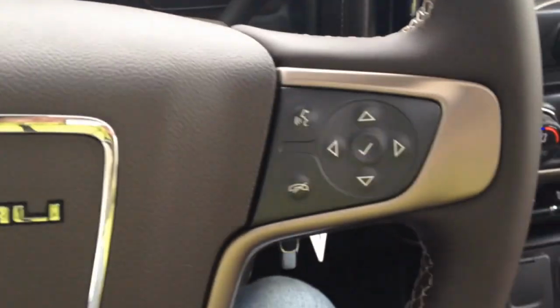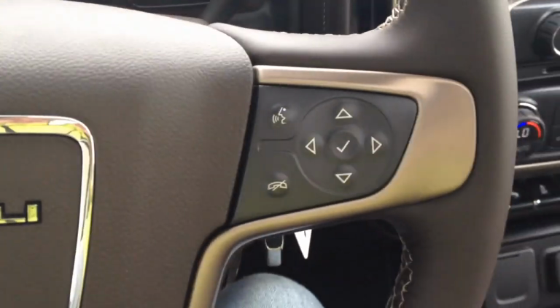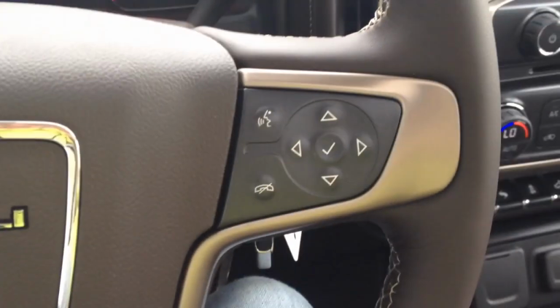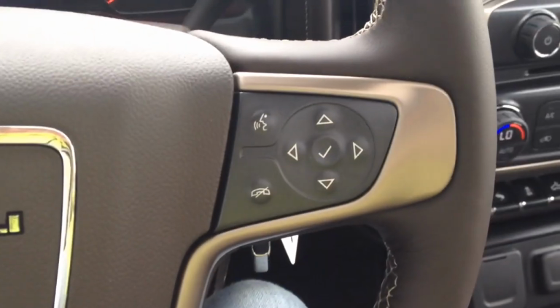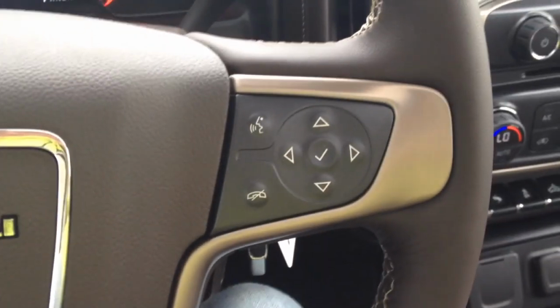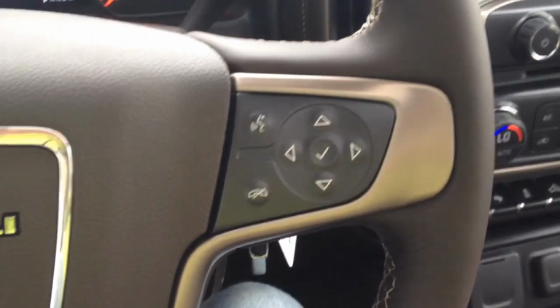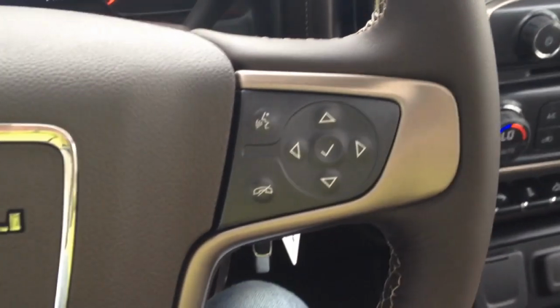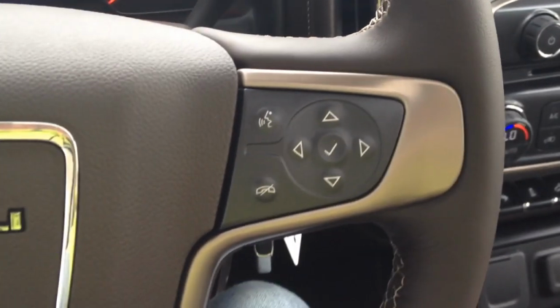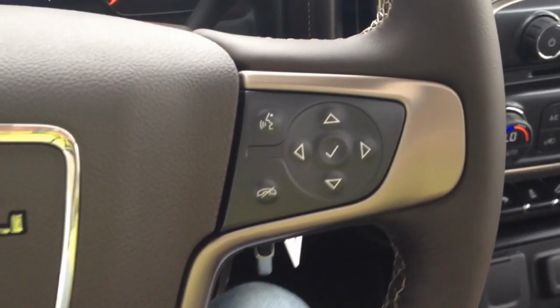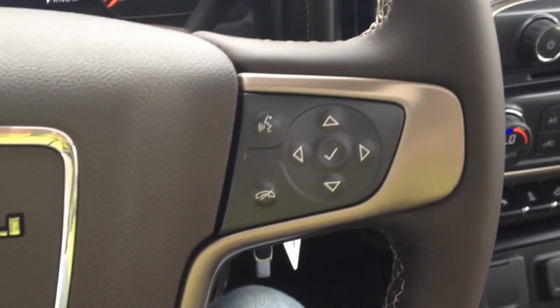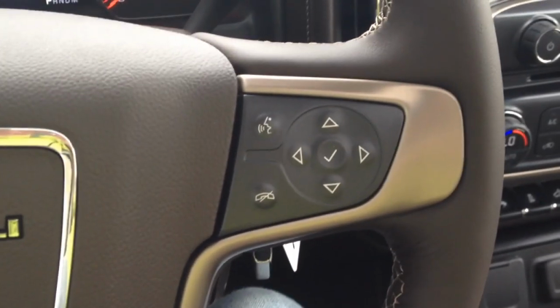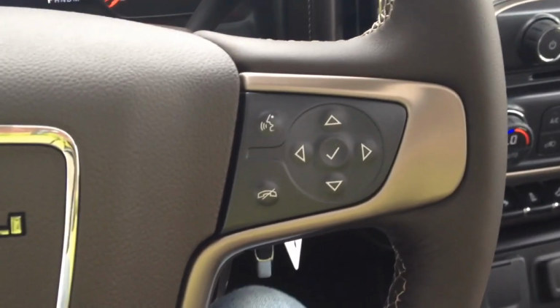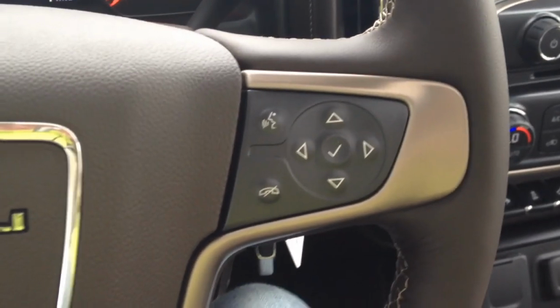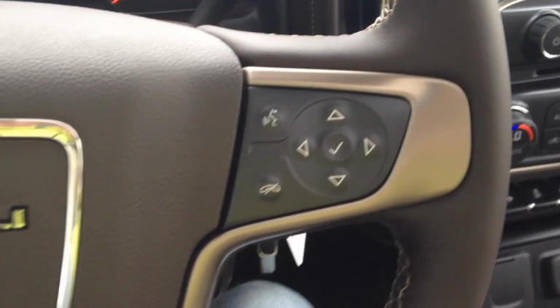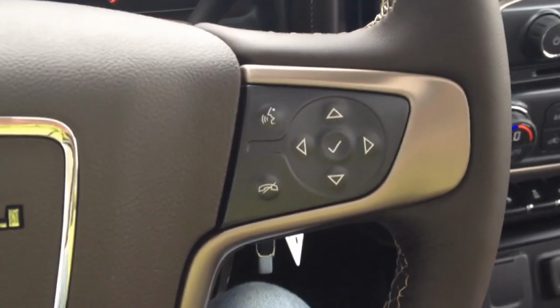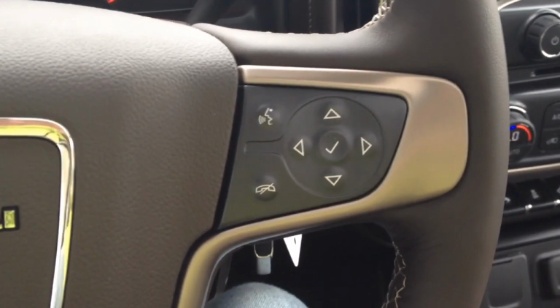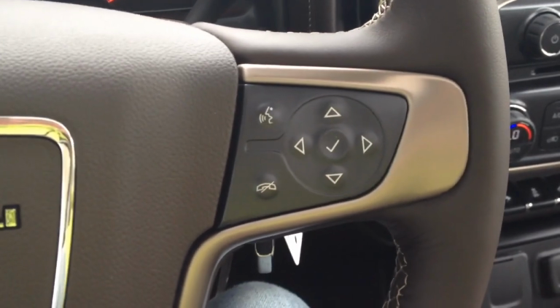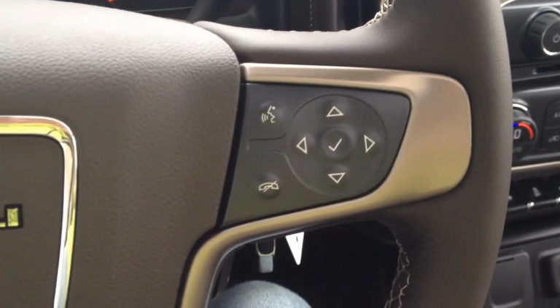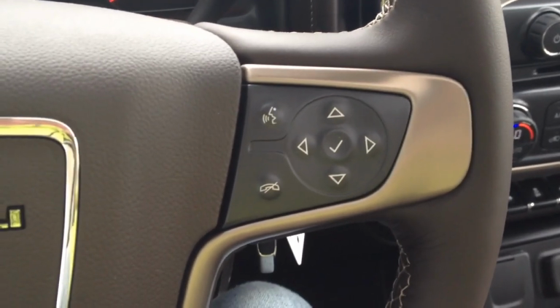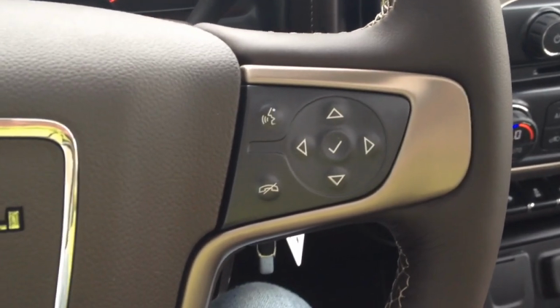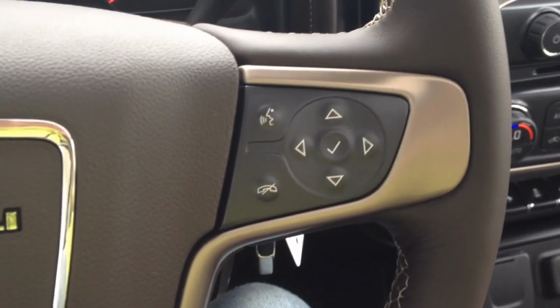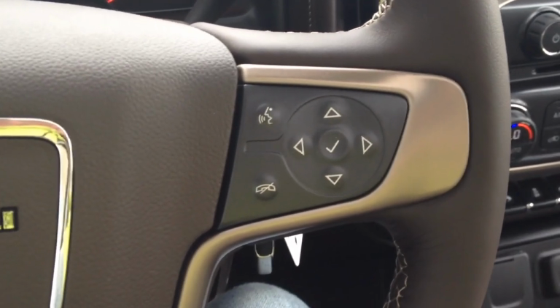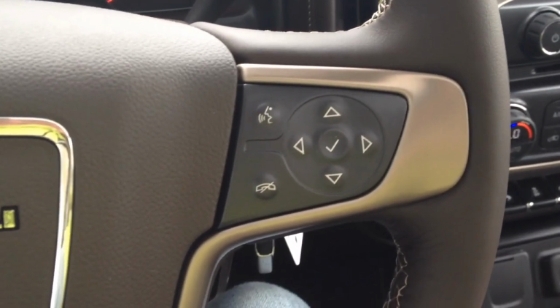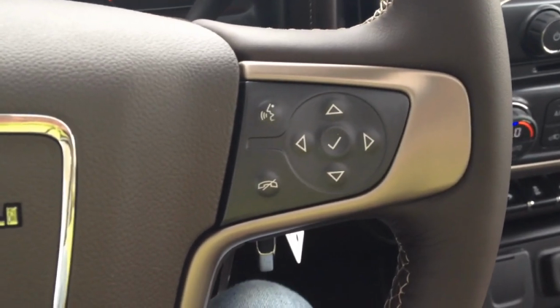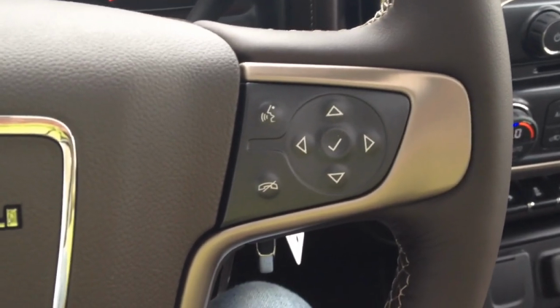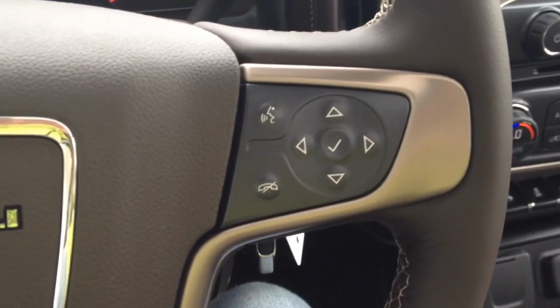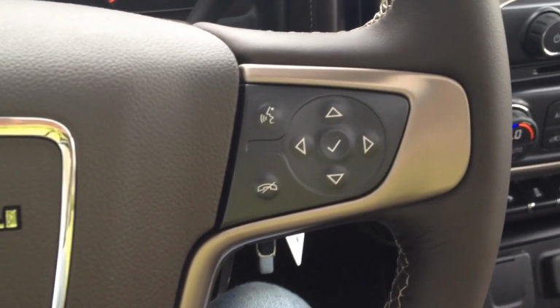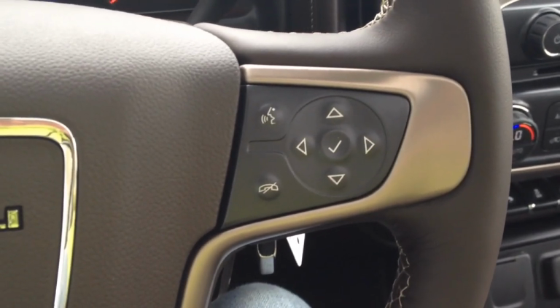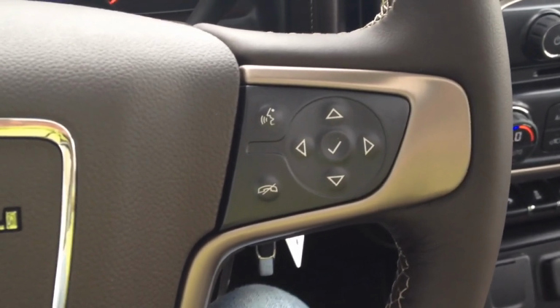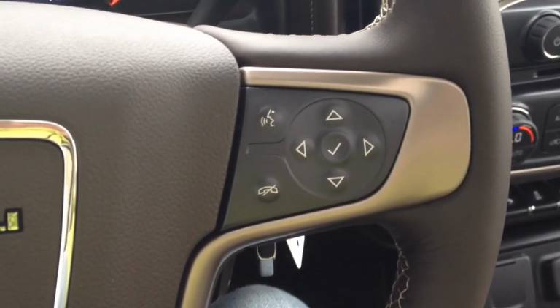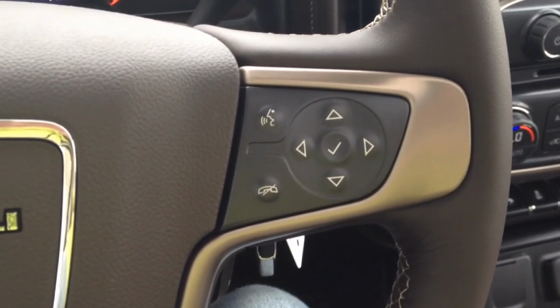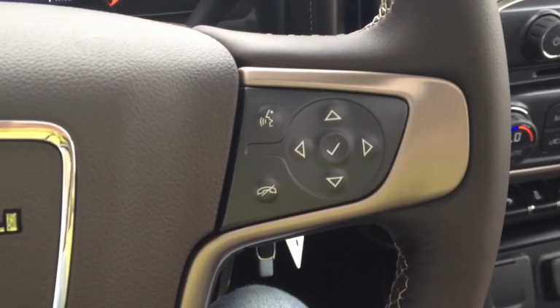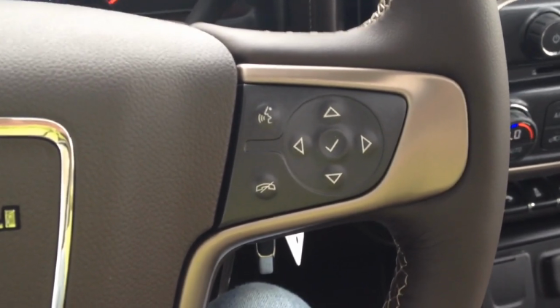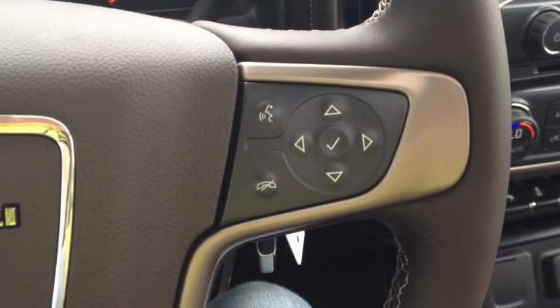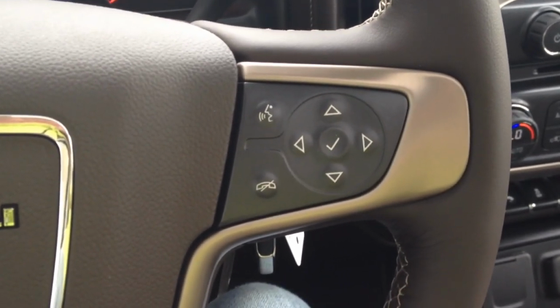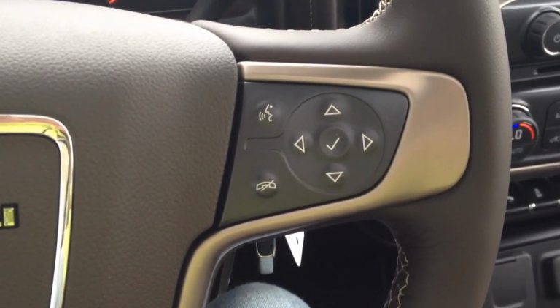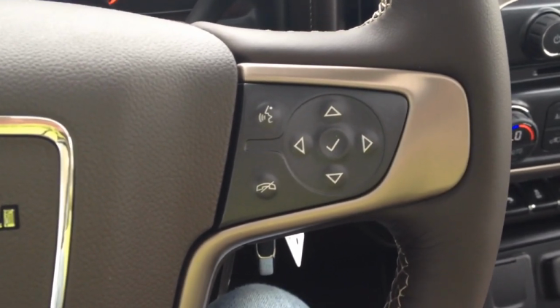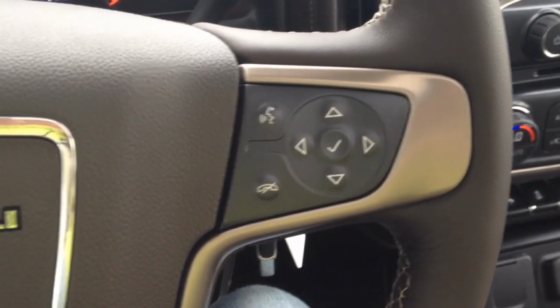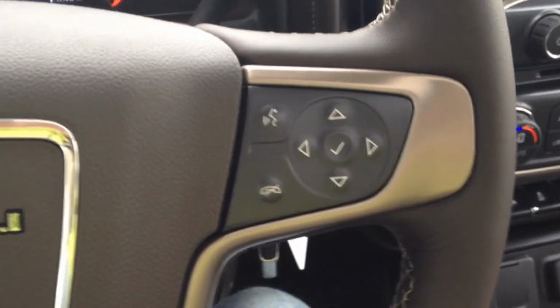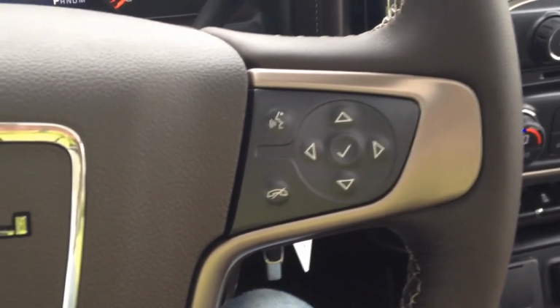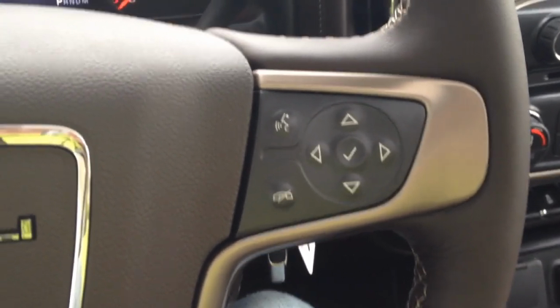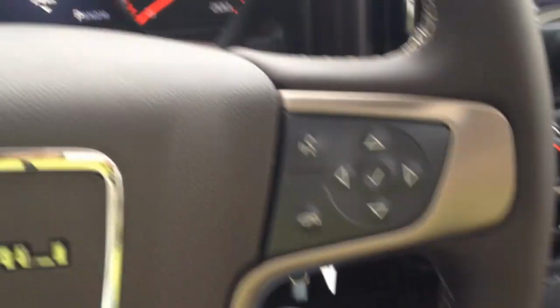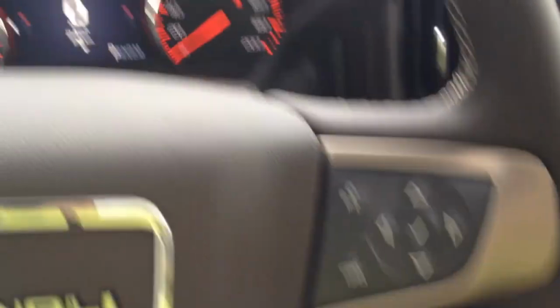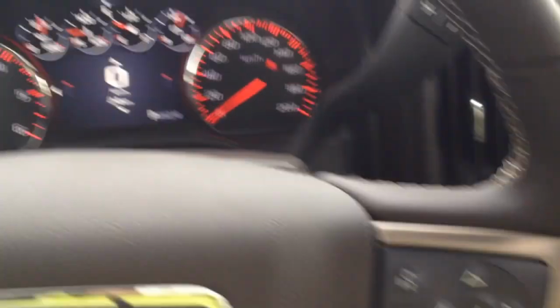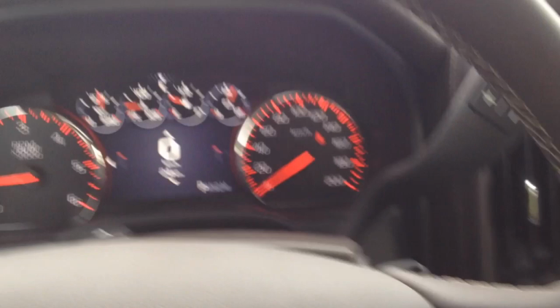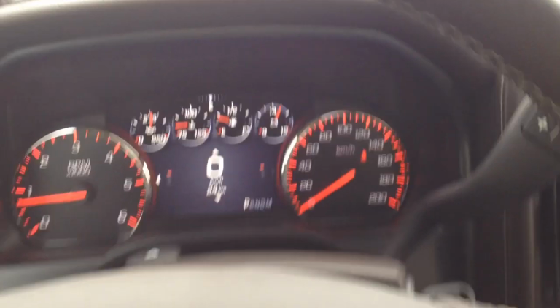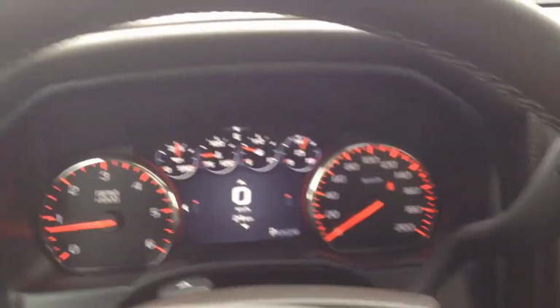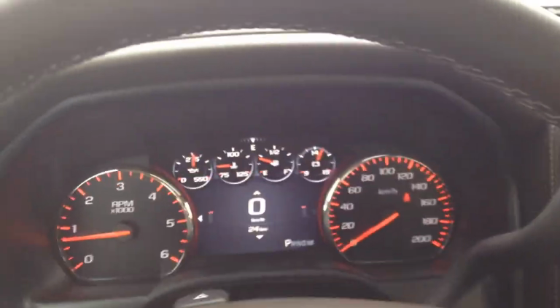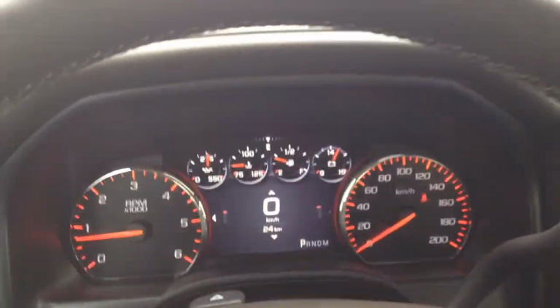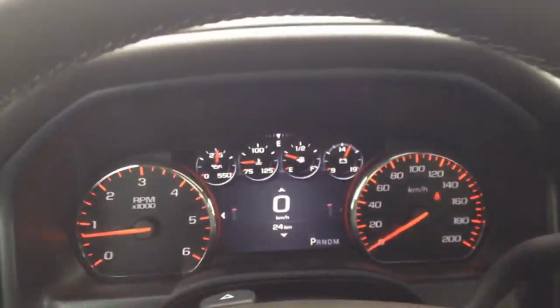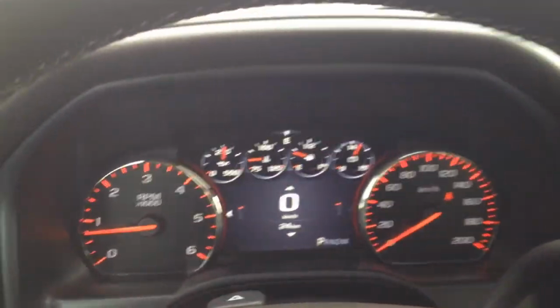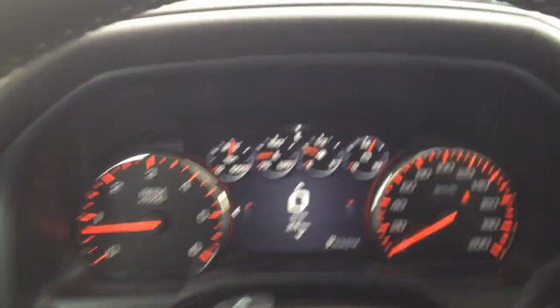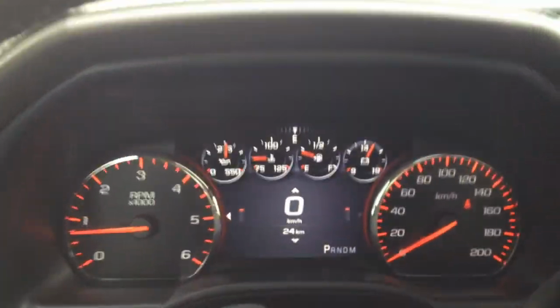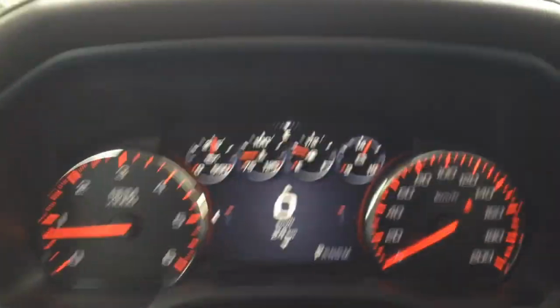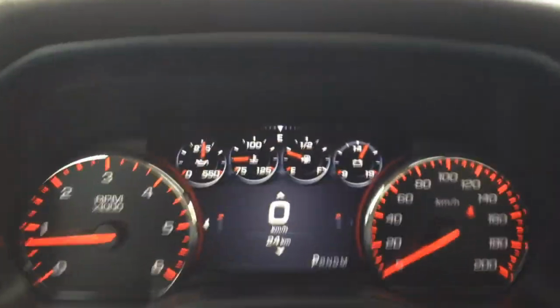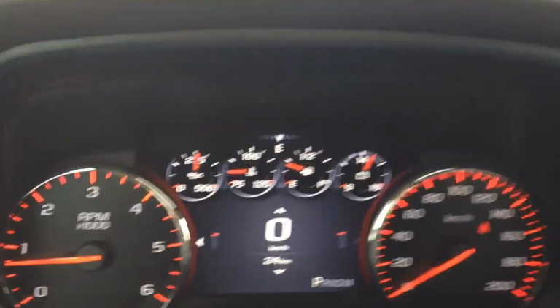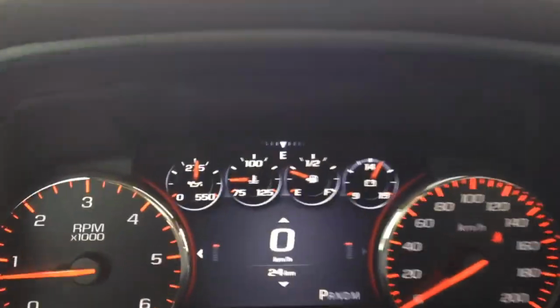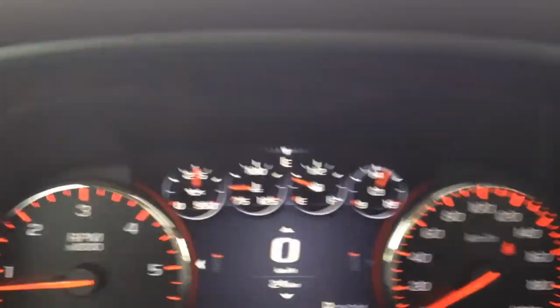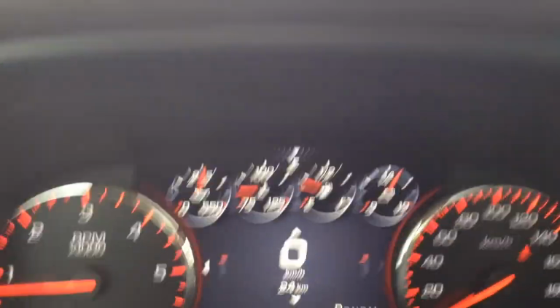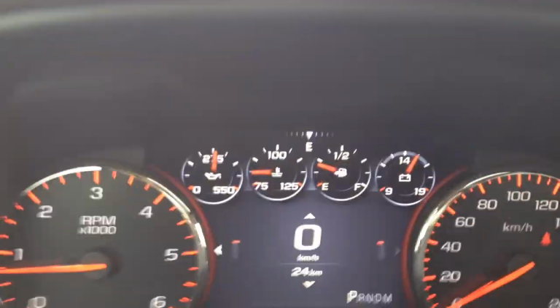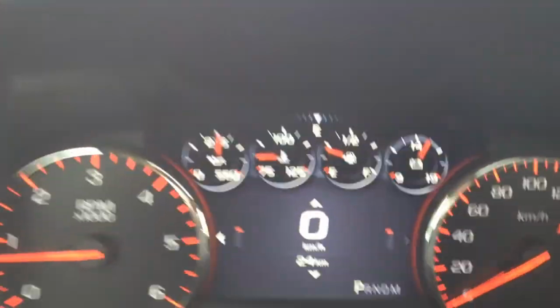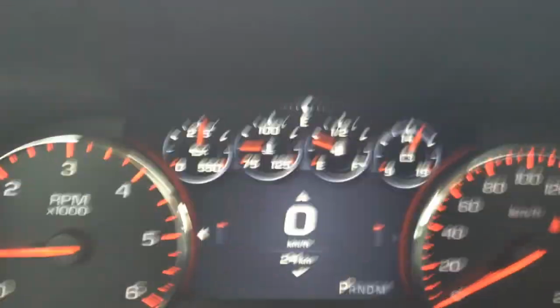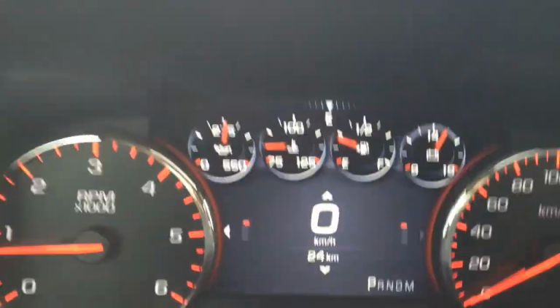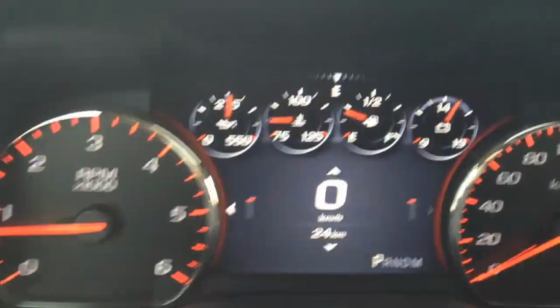On the right-hand side of the steering wheel we have our hands-free and our navigation through the driver information display system, which is among the gauges here — I will show you.